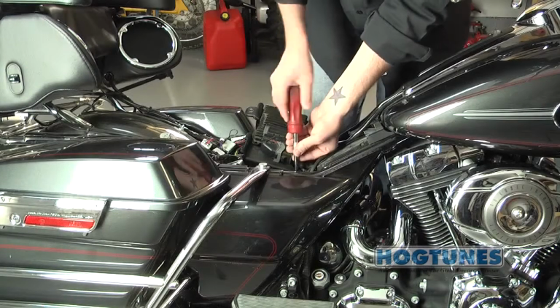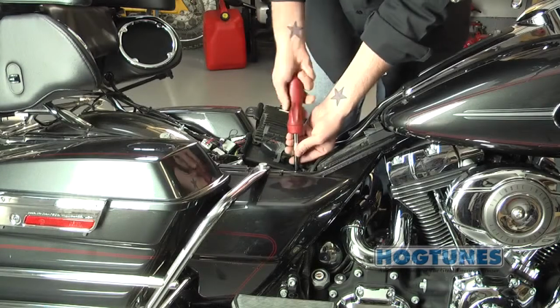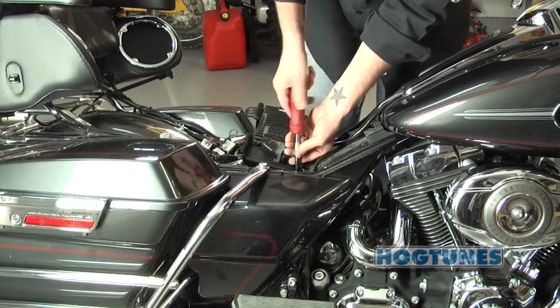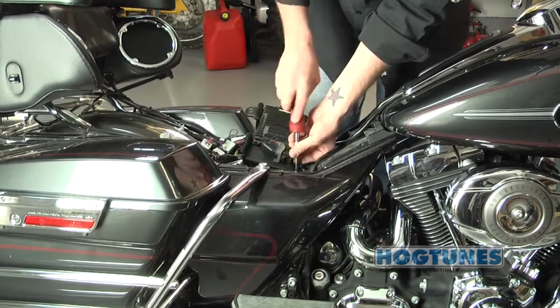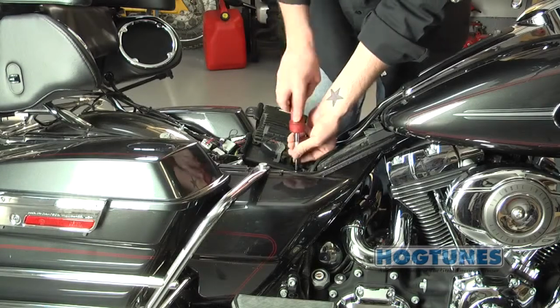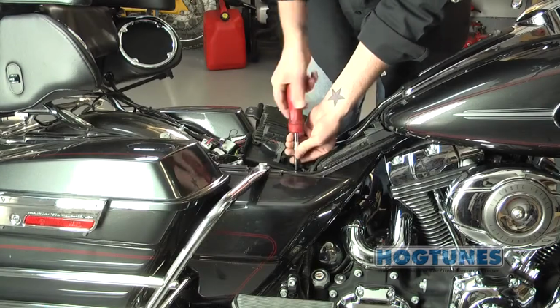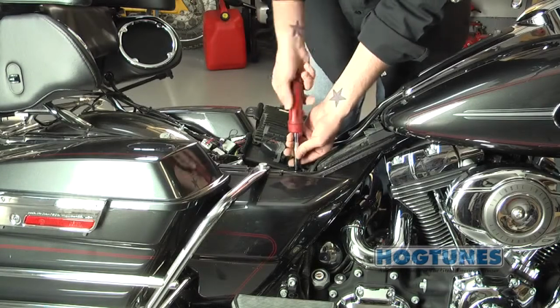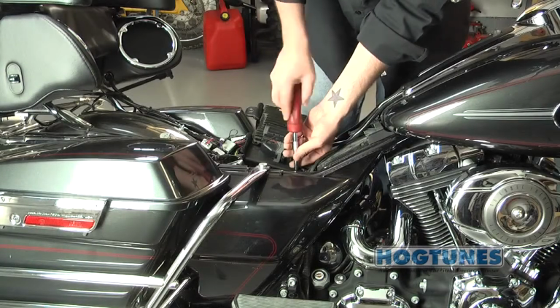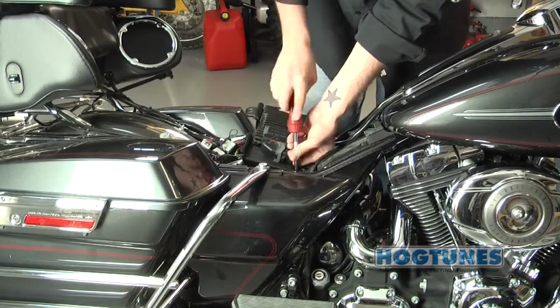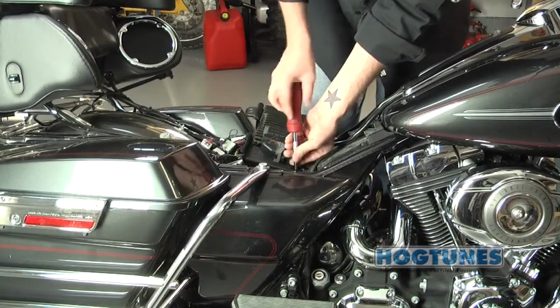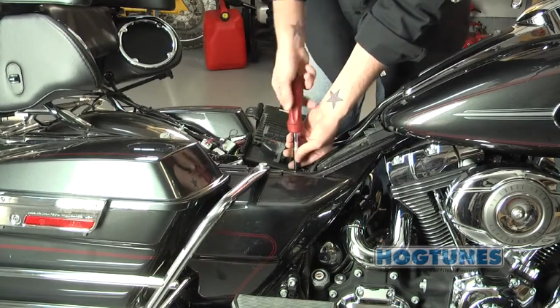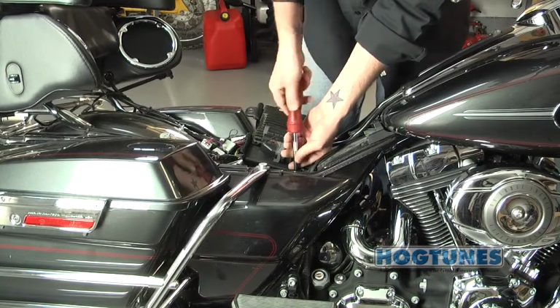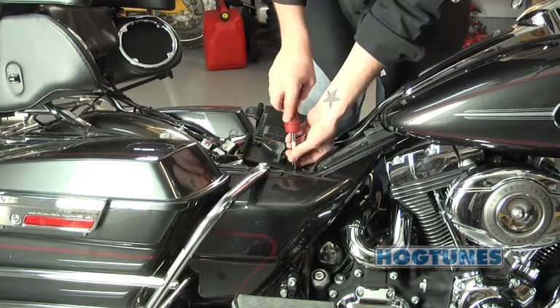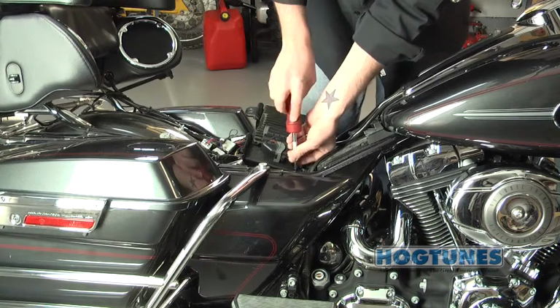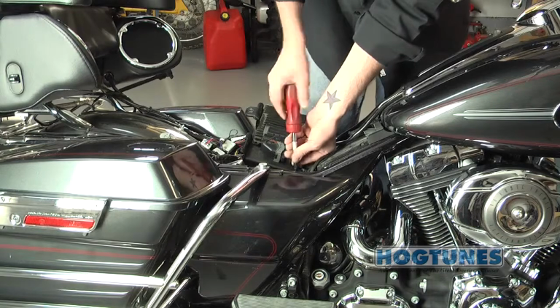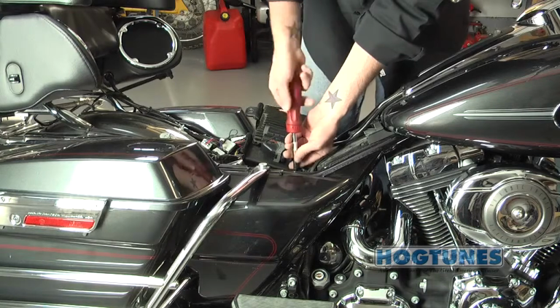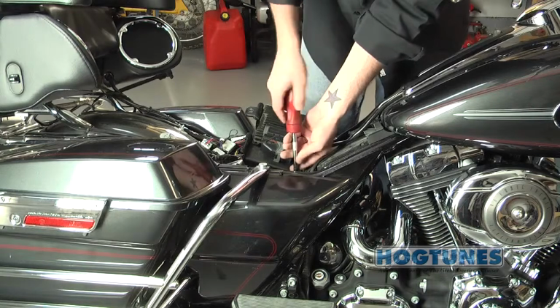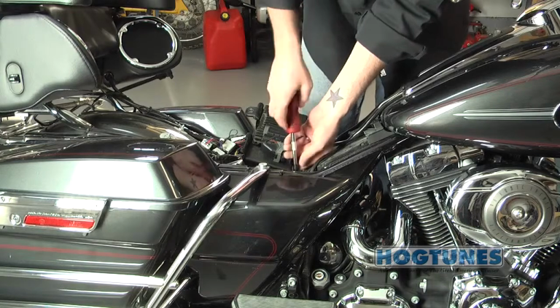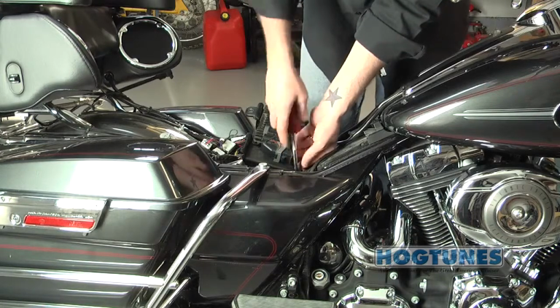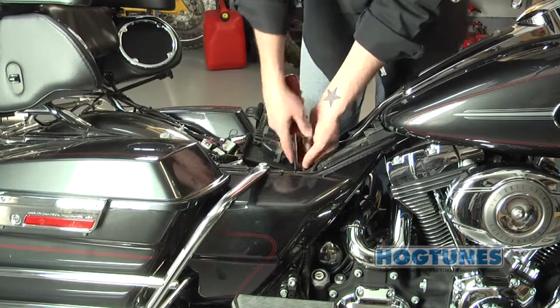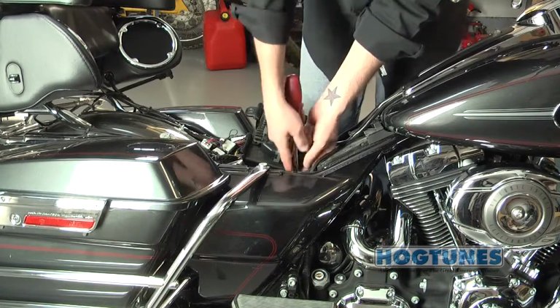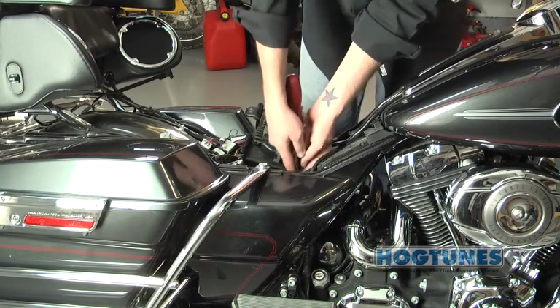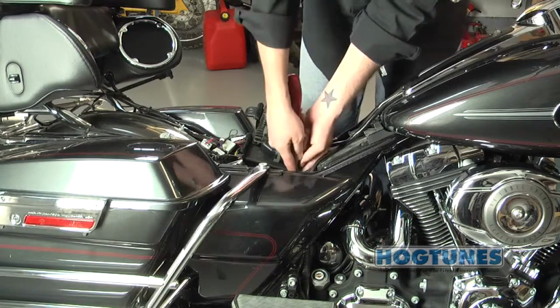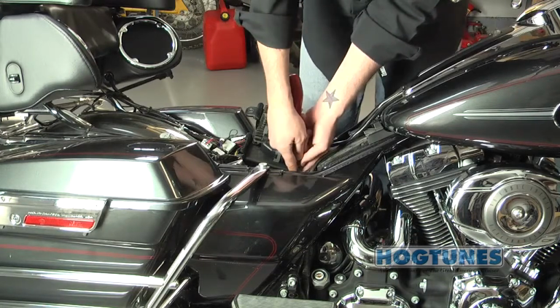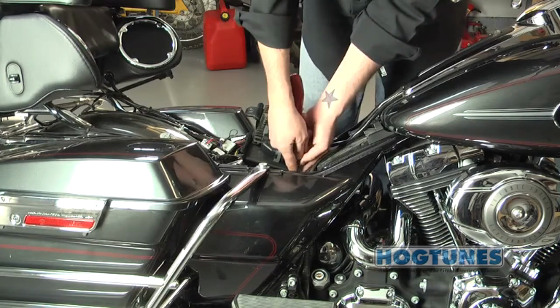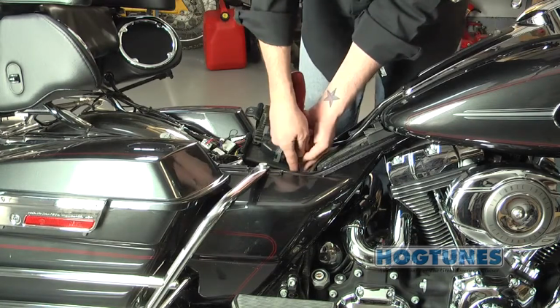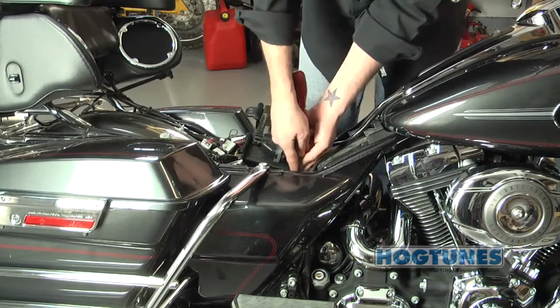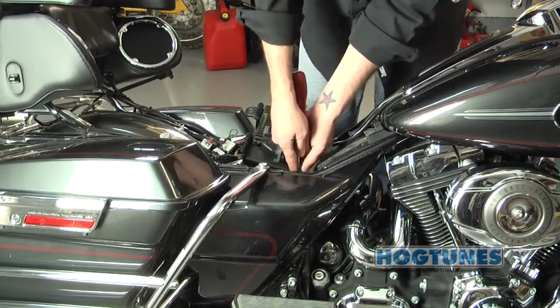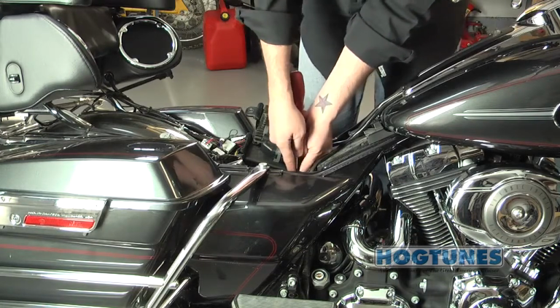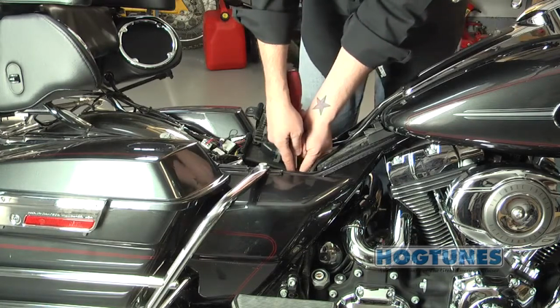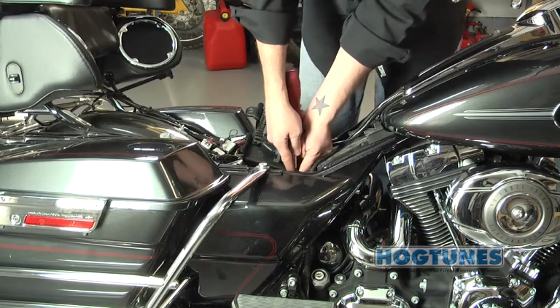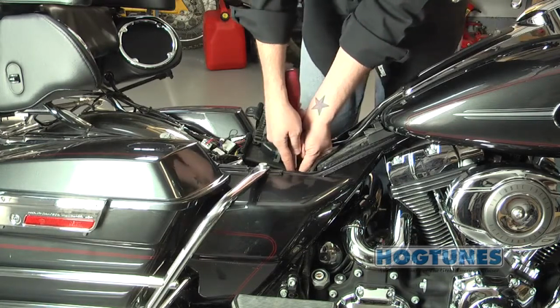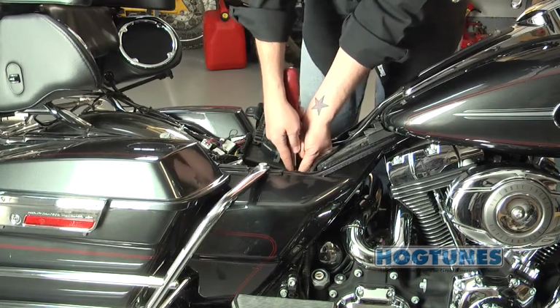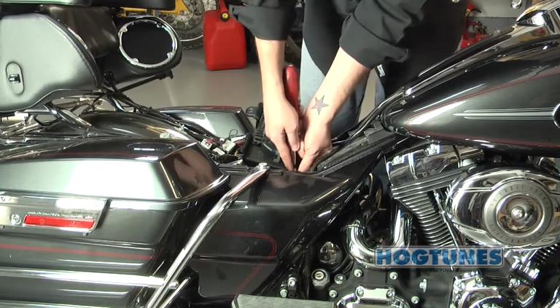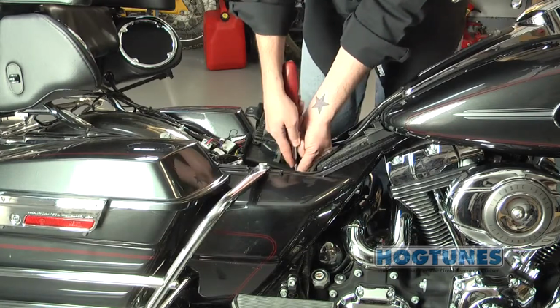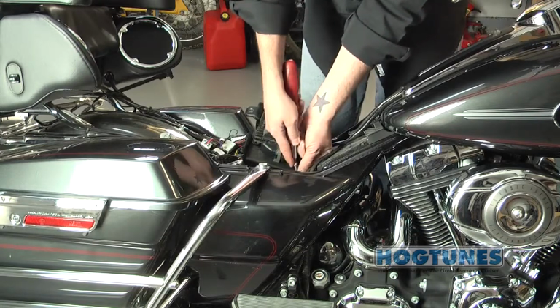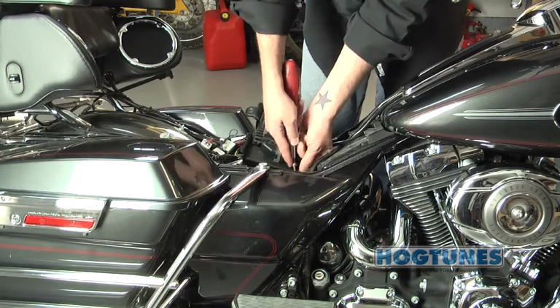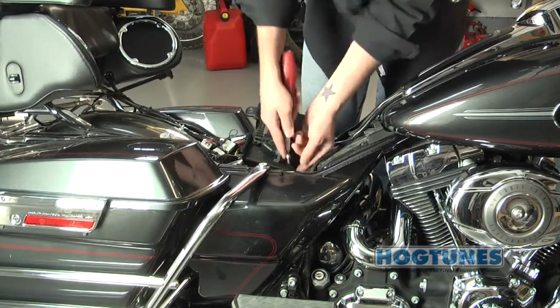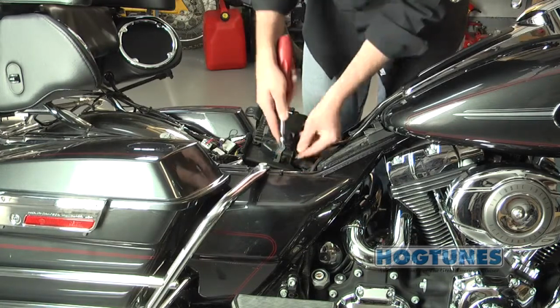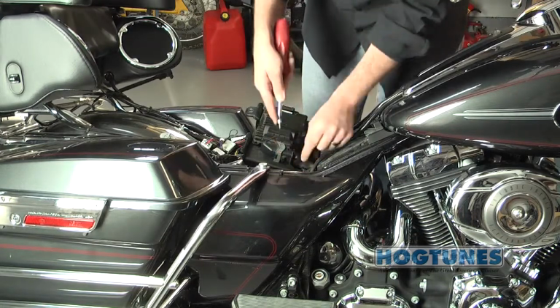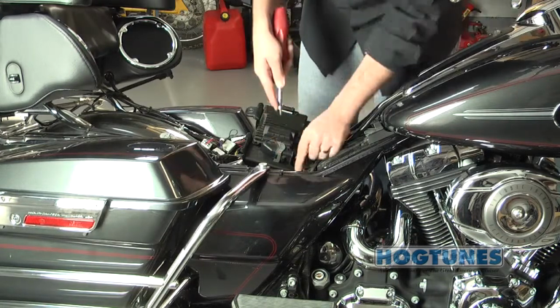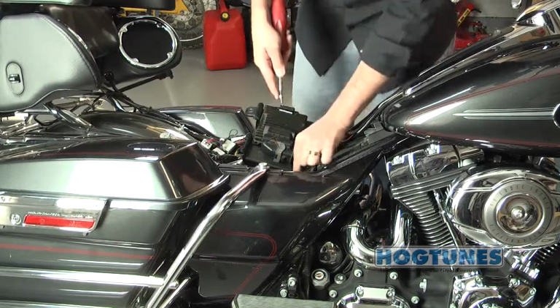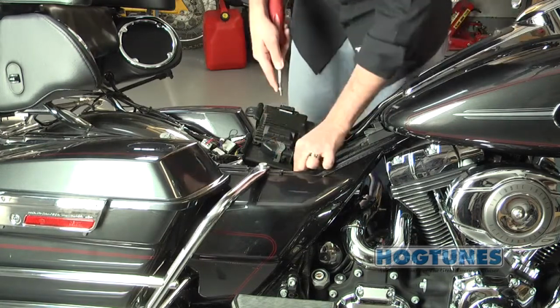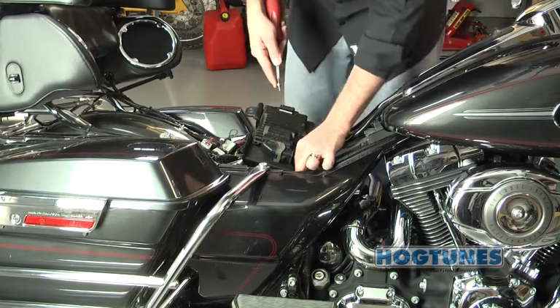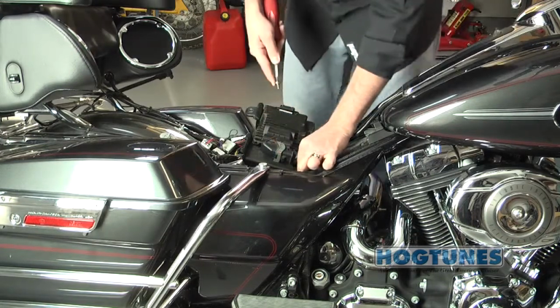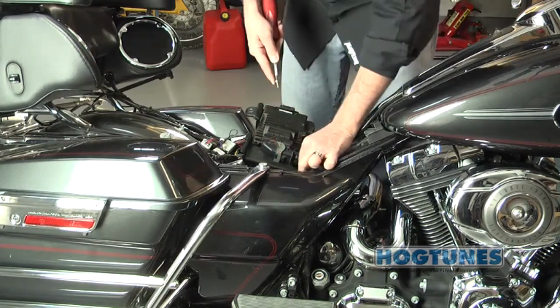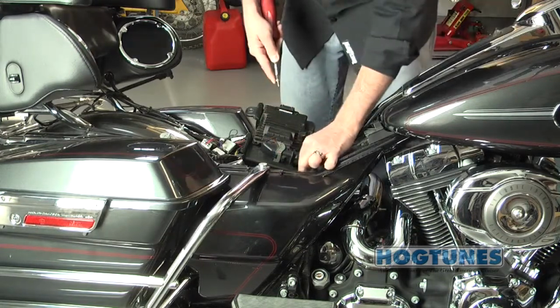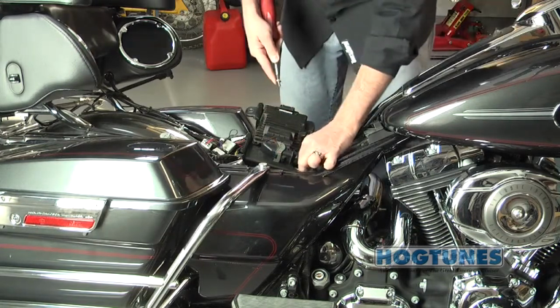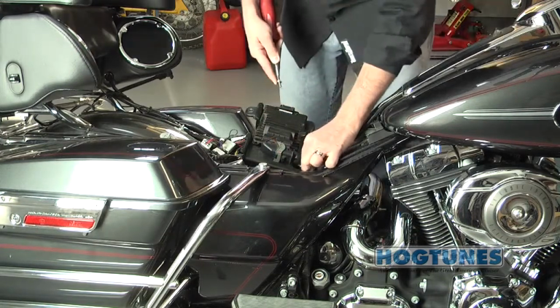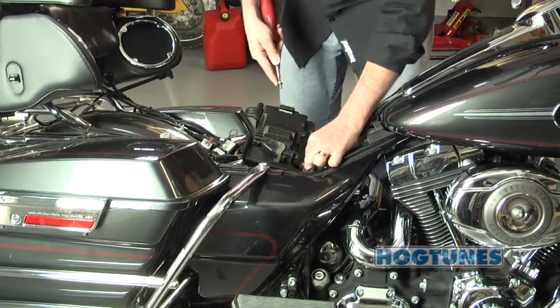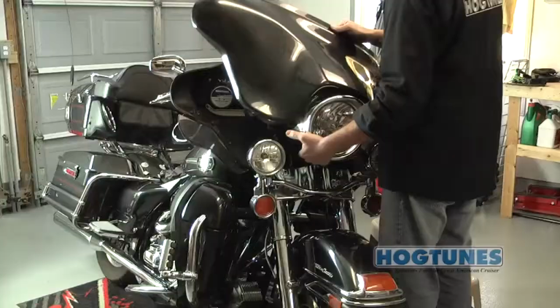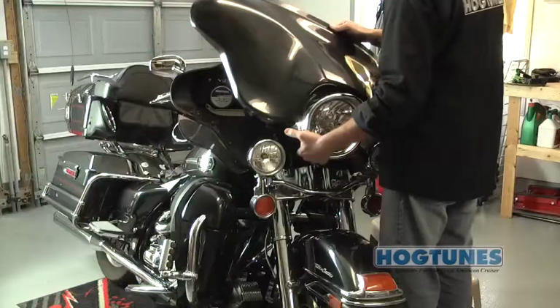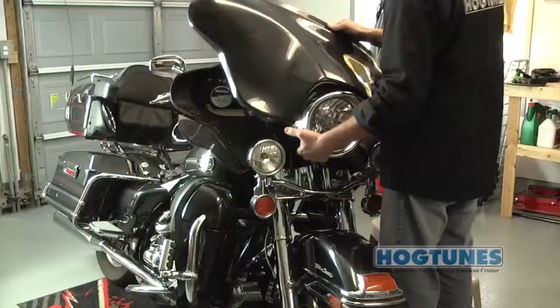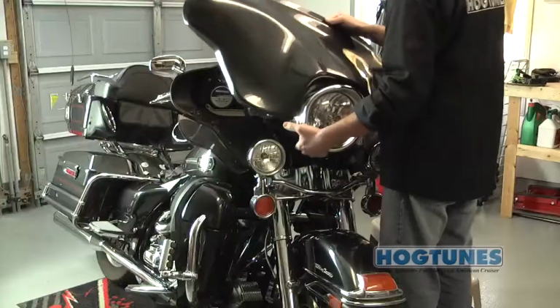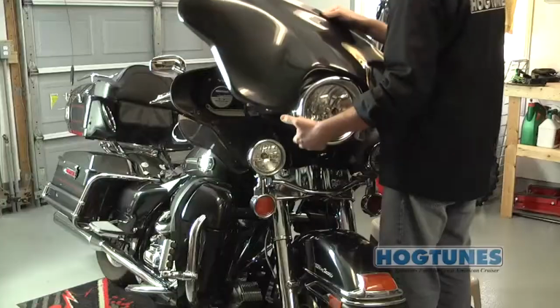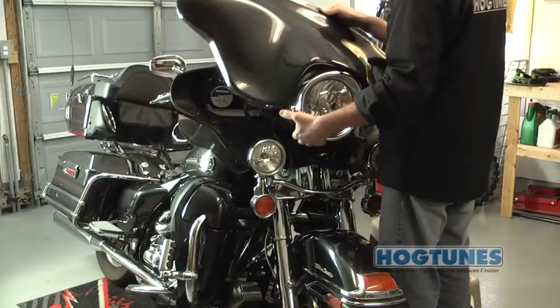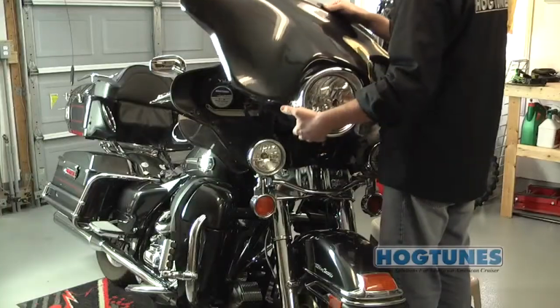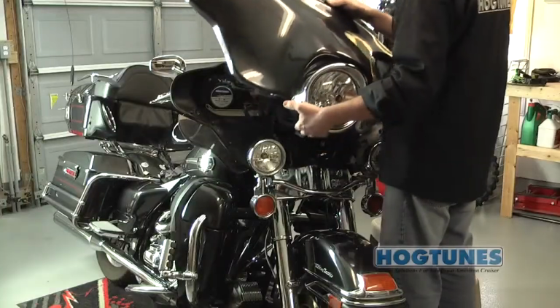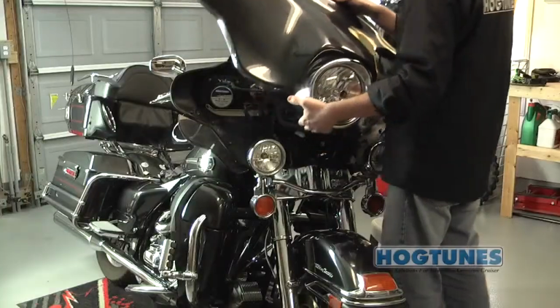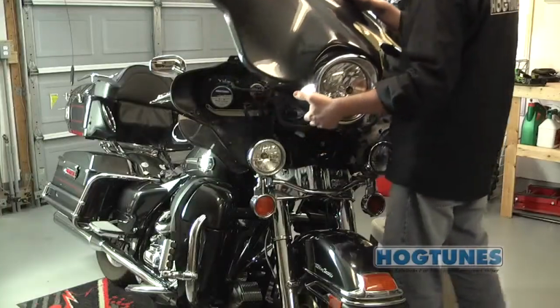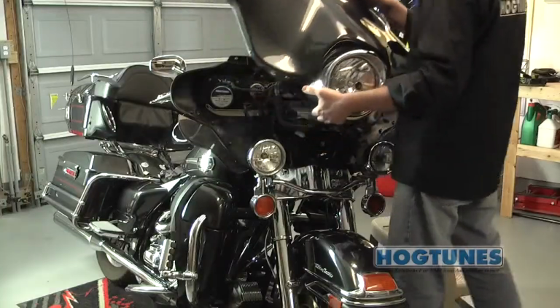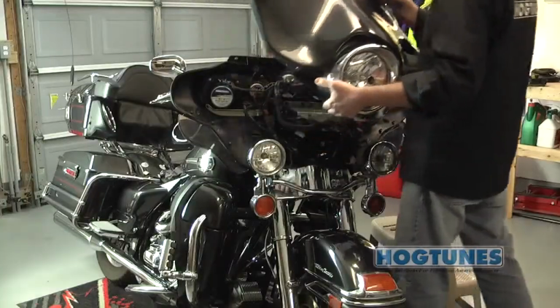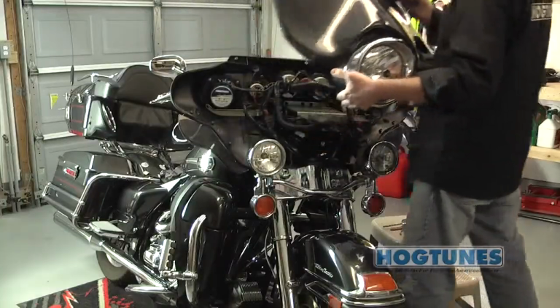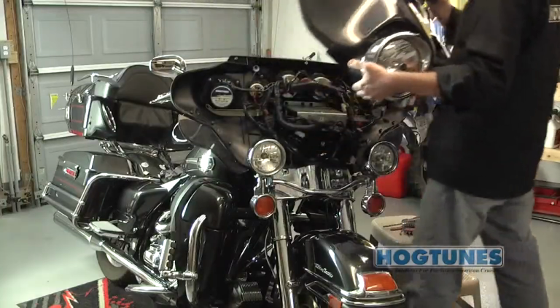Before starting, please remove the seat and undo the two main wires on the battery, then remove your outer fairing.